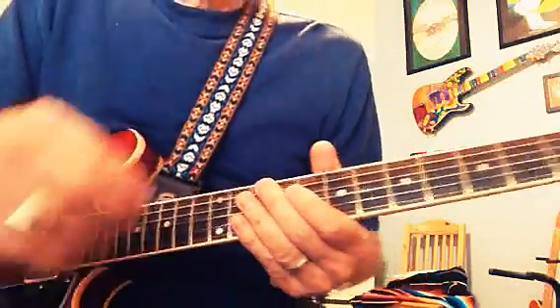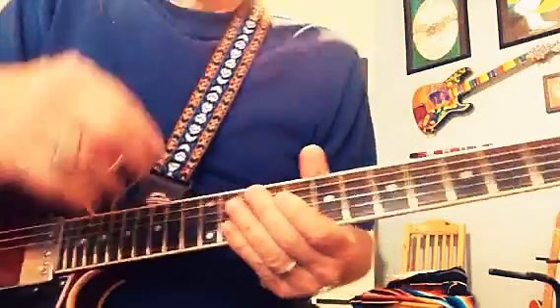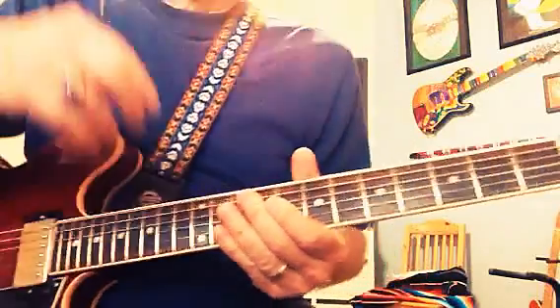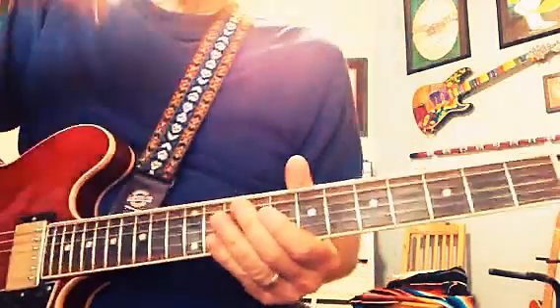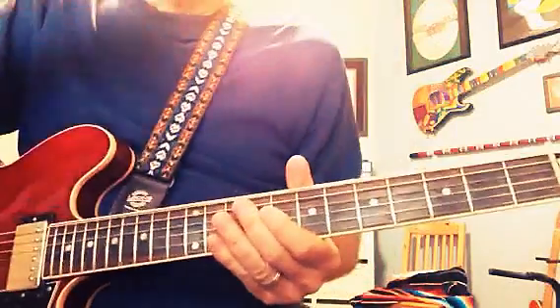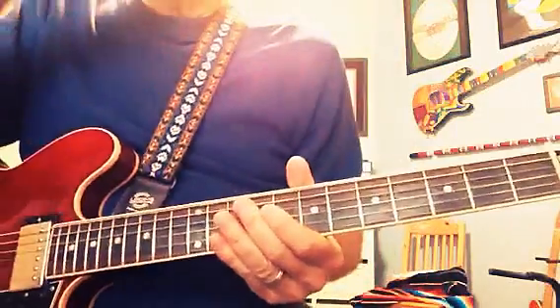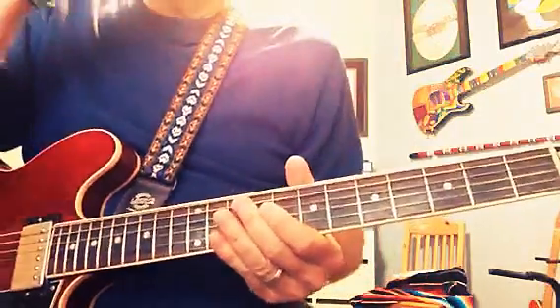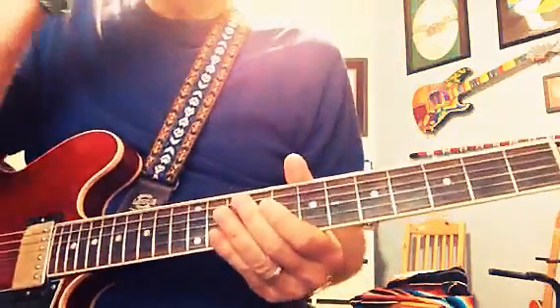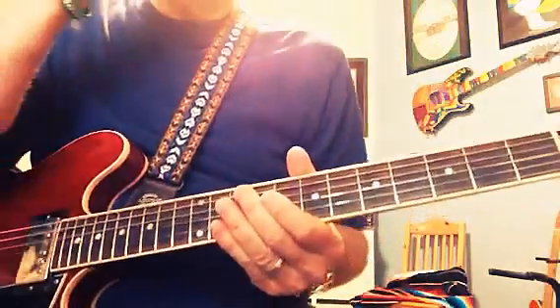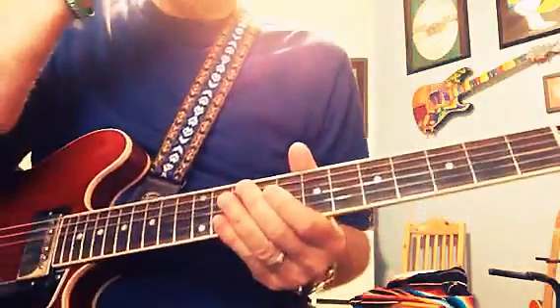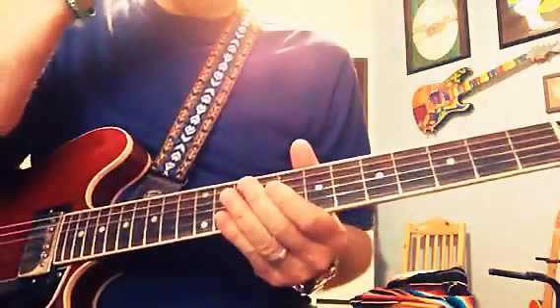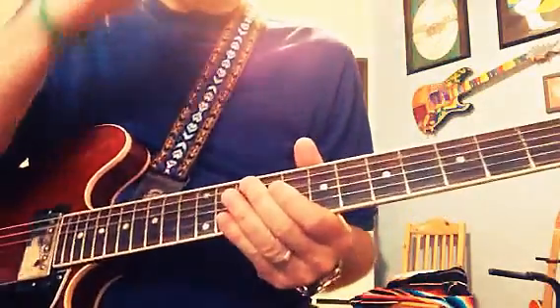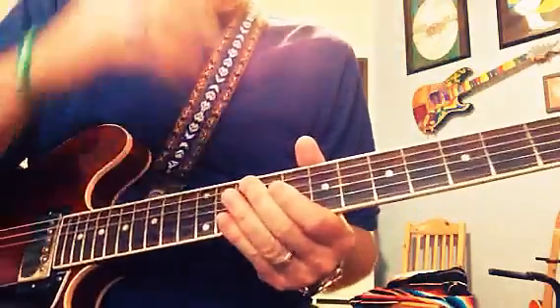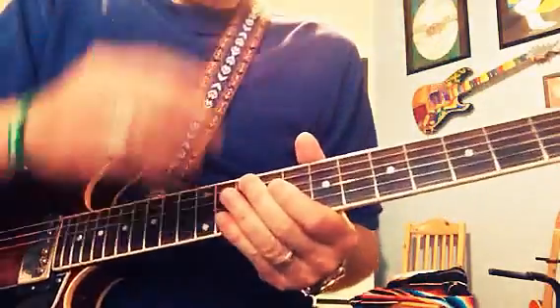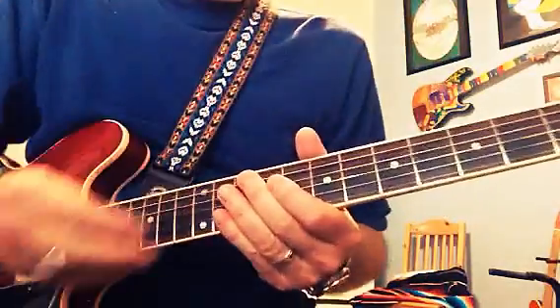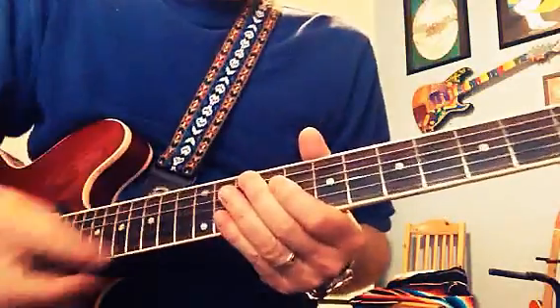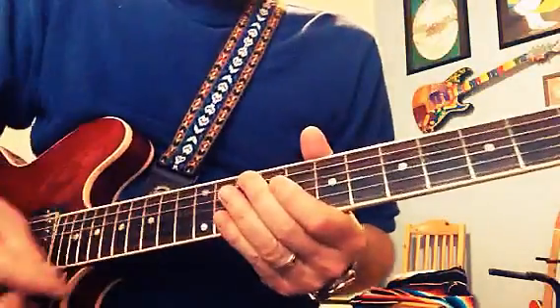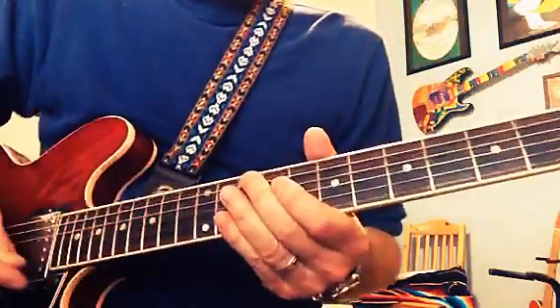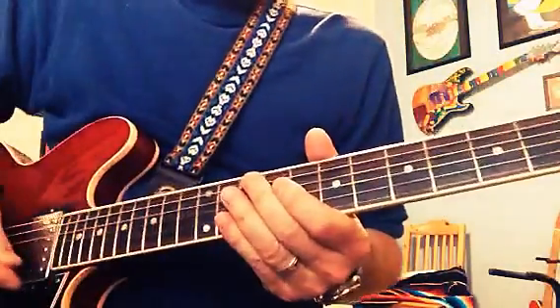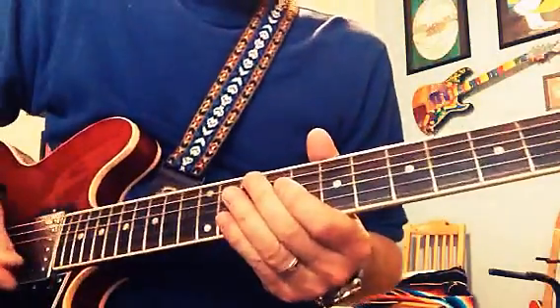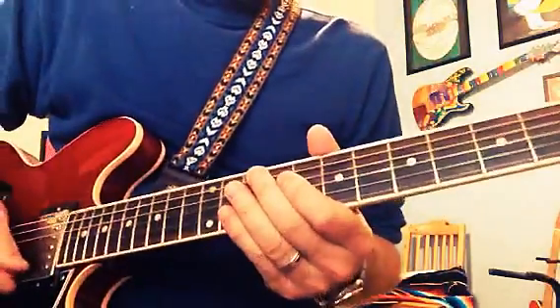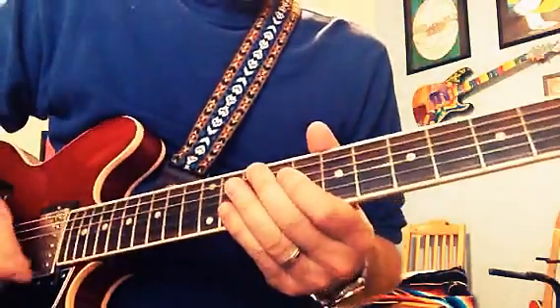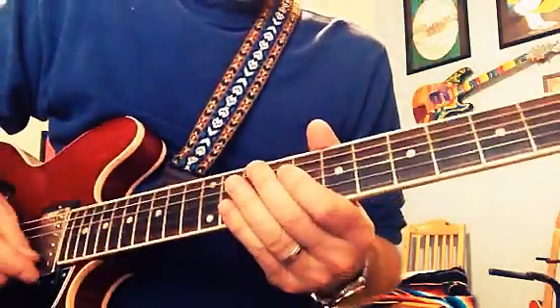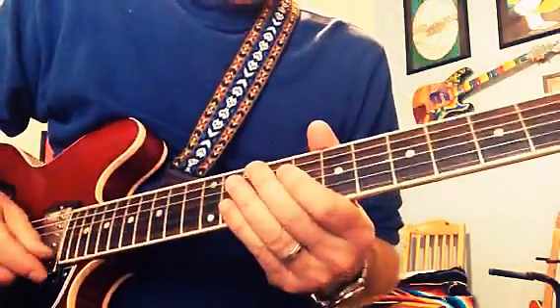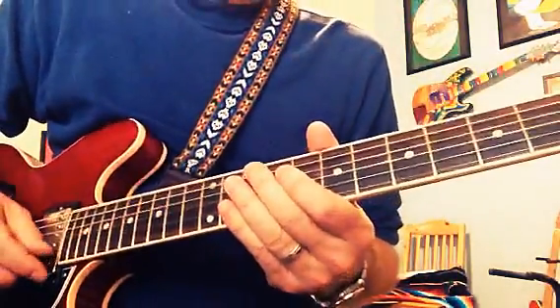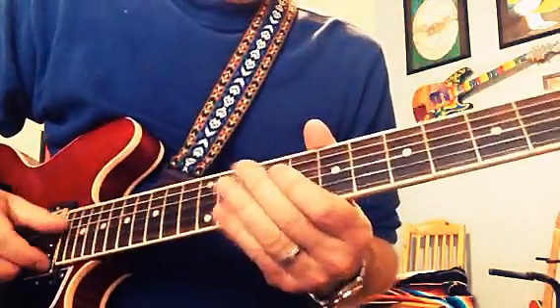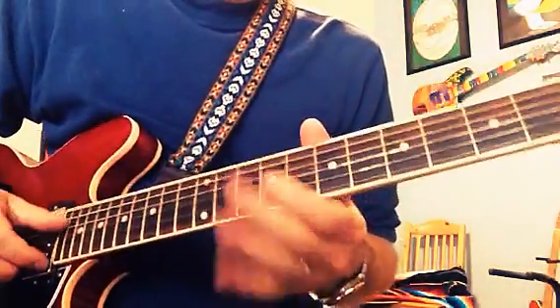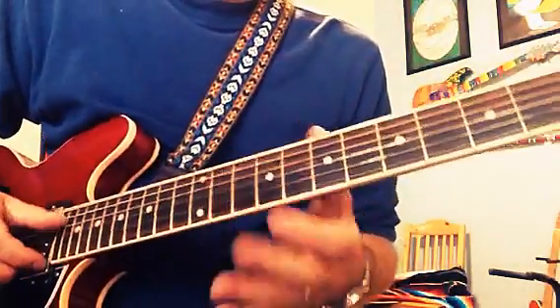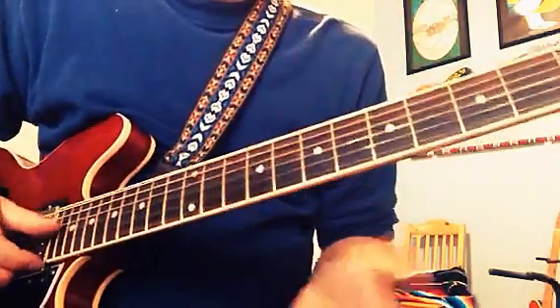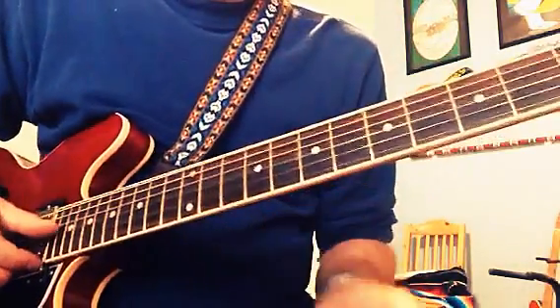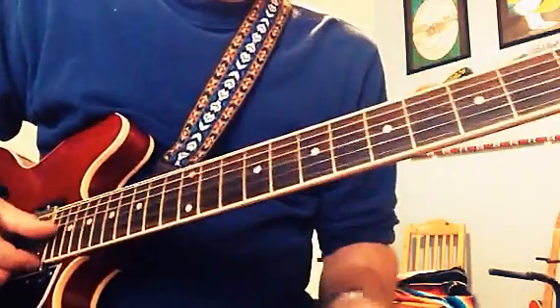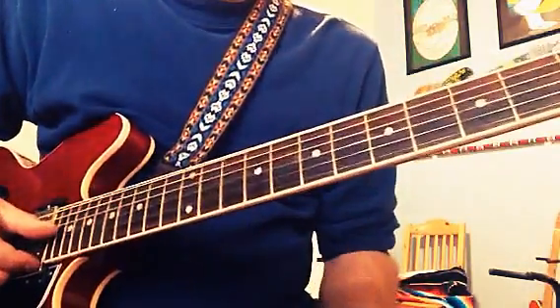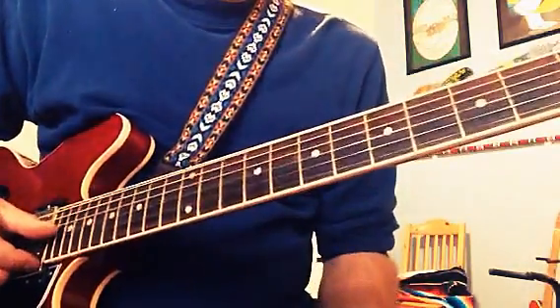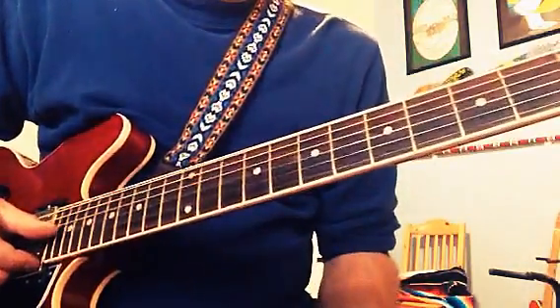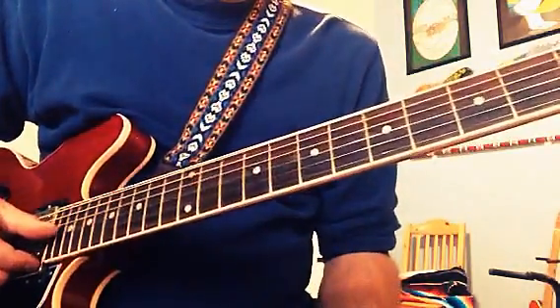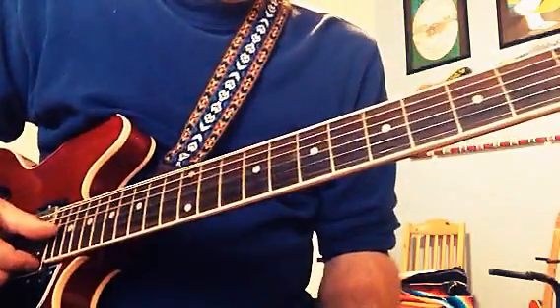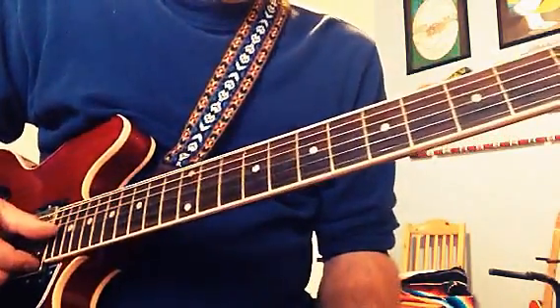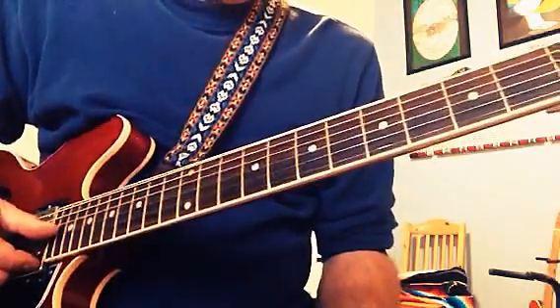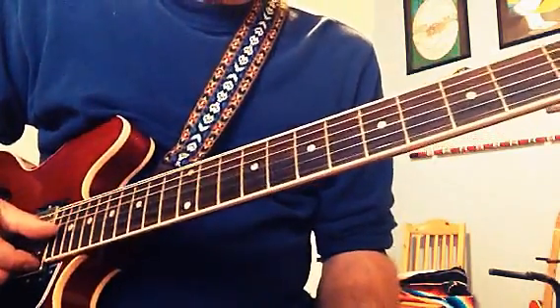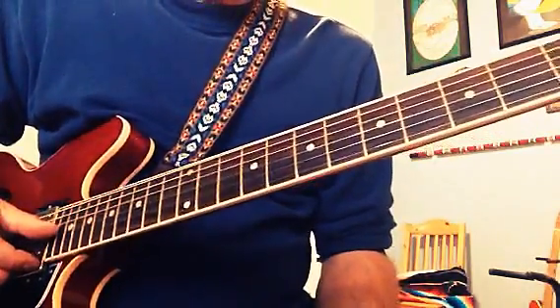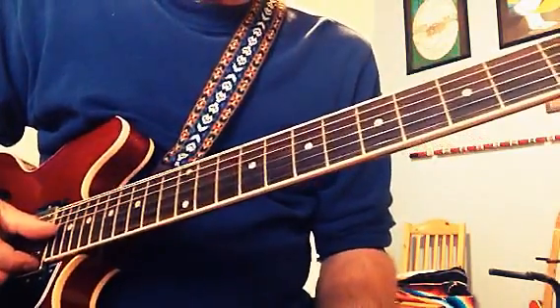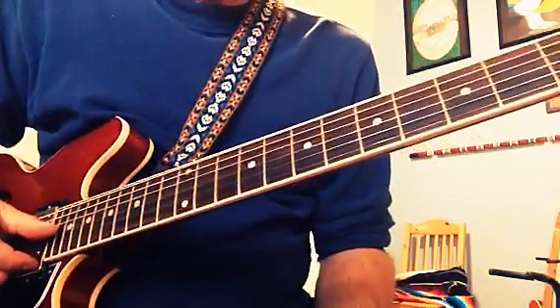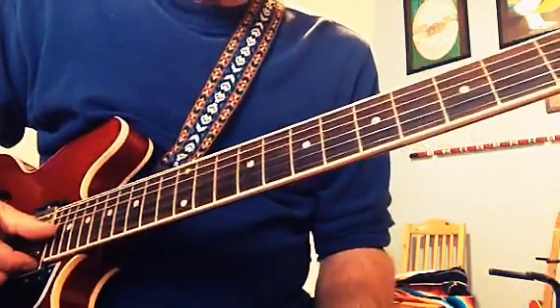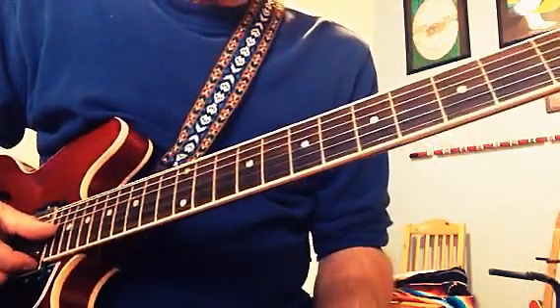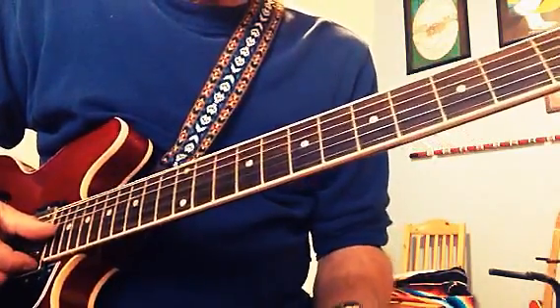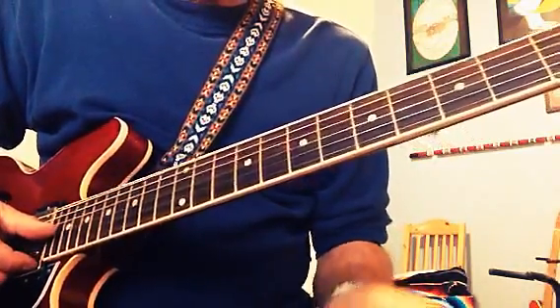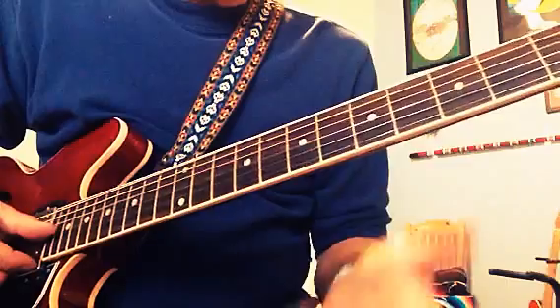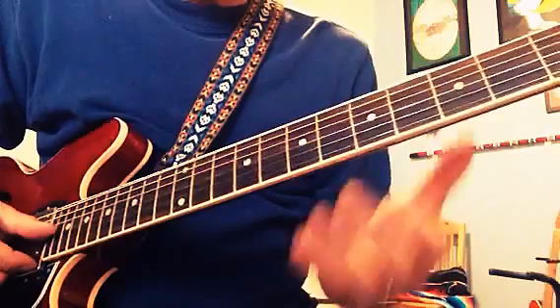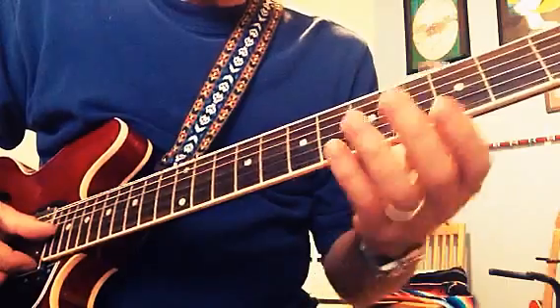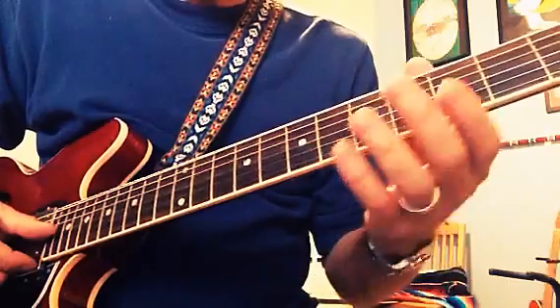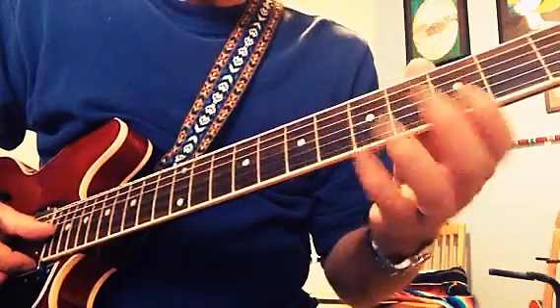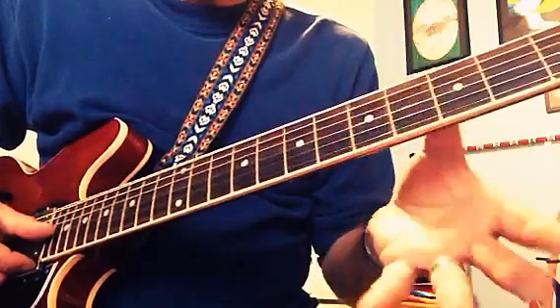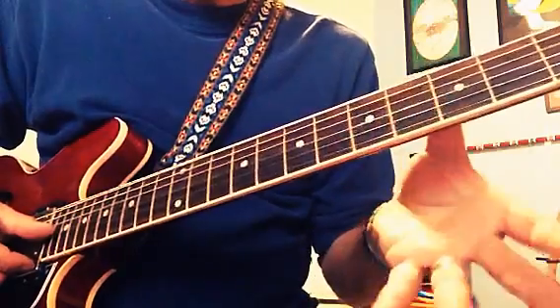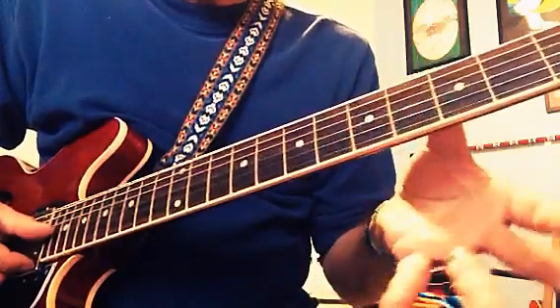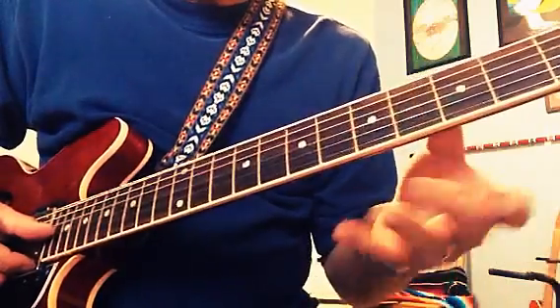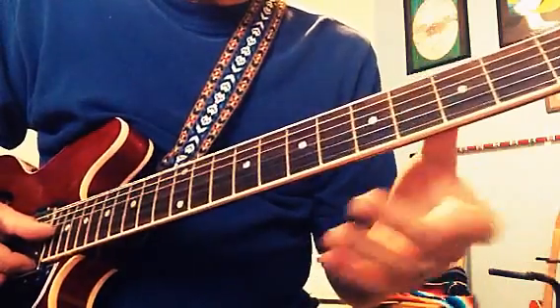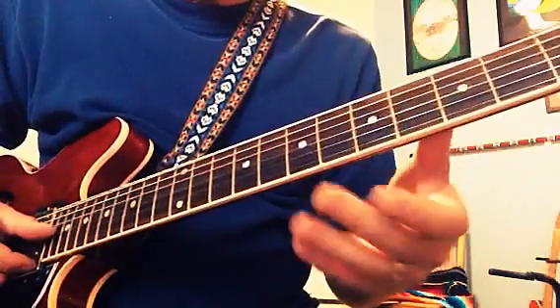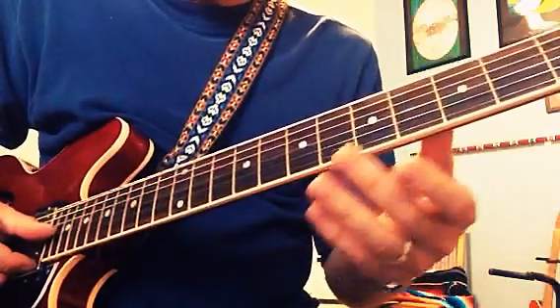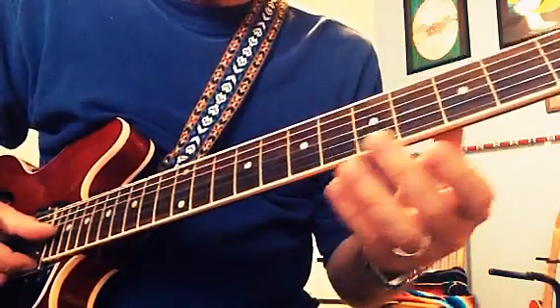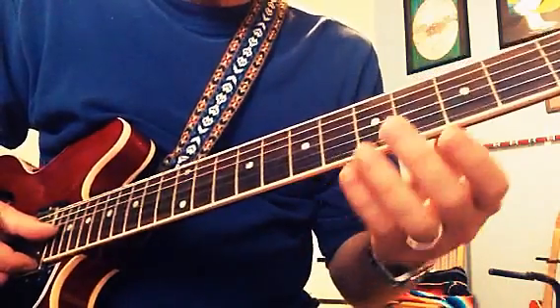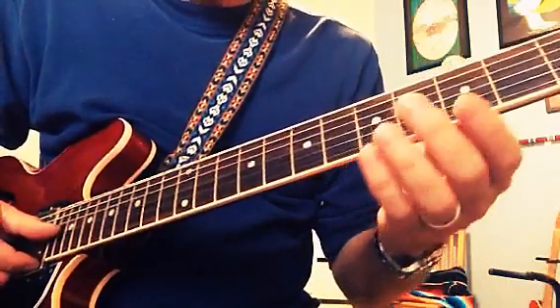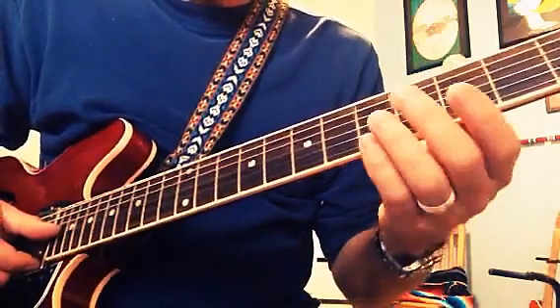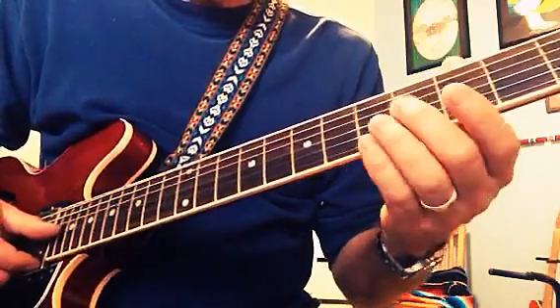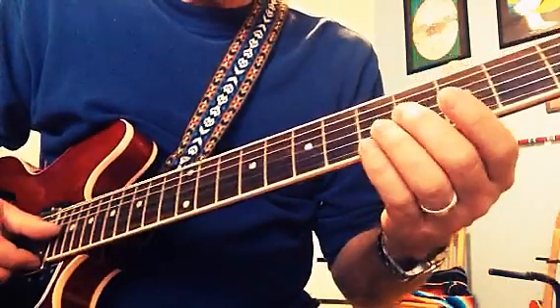Hello. I'm going to show you a cool lick. They use it in country all the time. Let me just show you the lick right now.